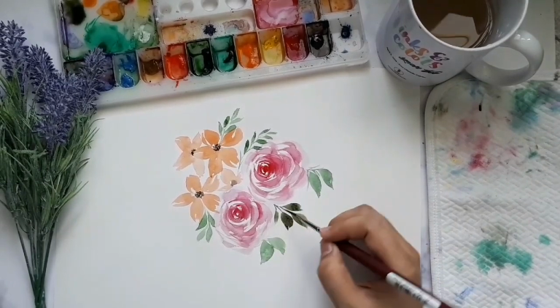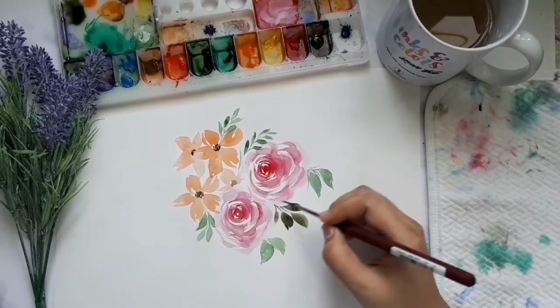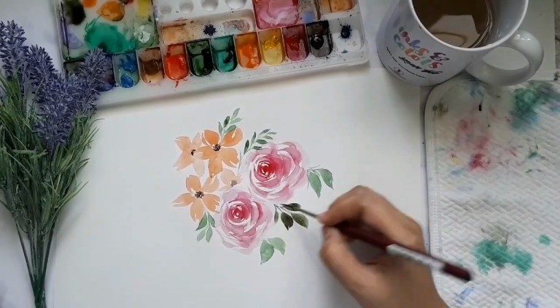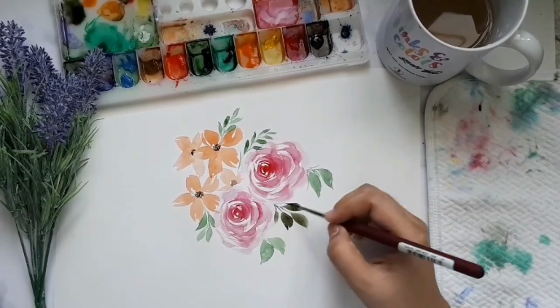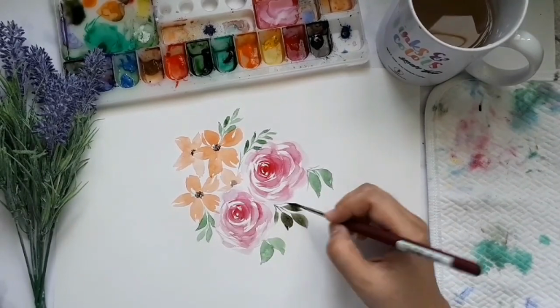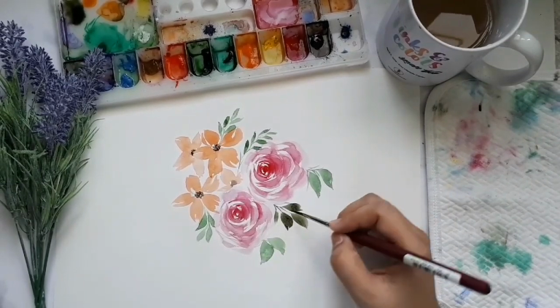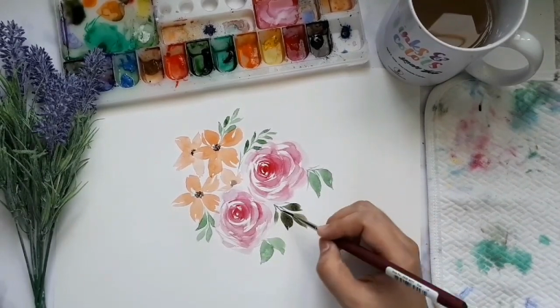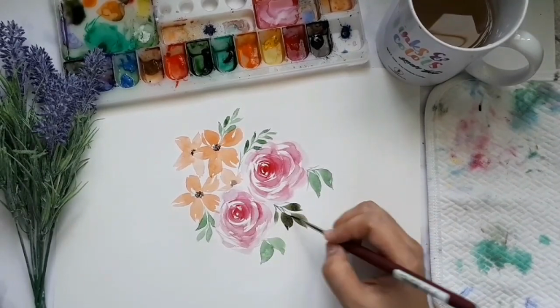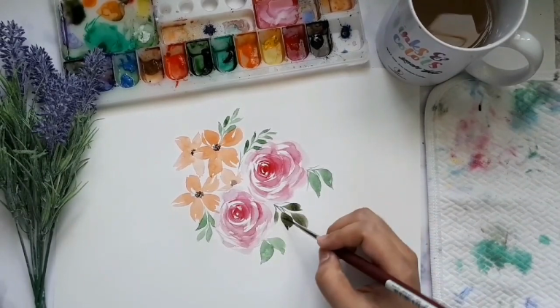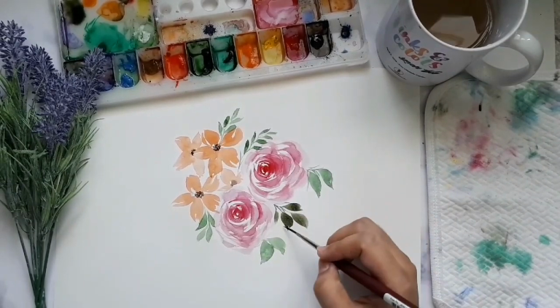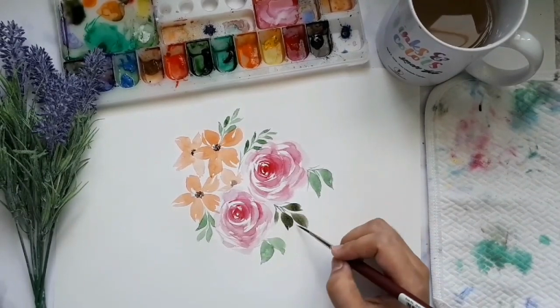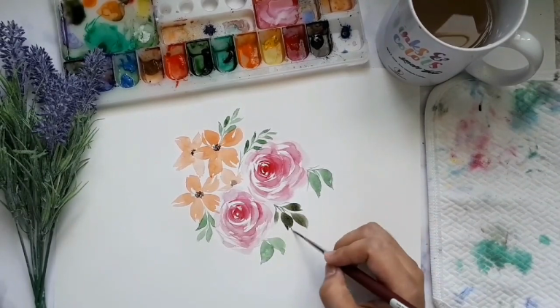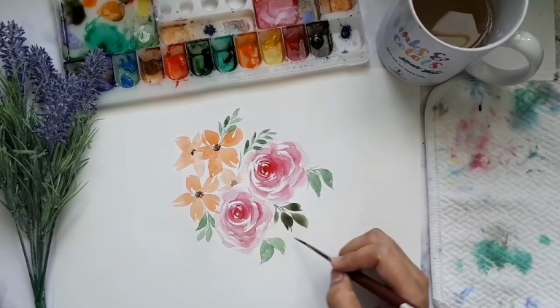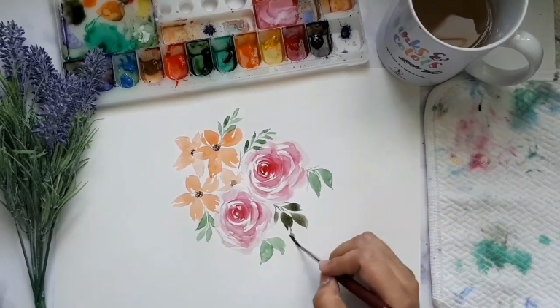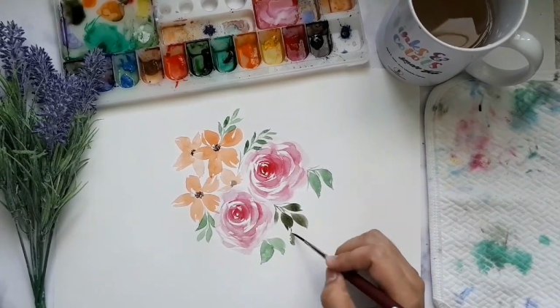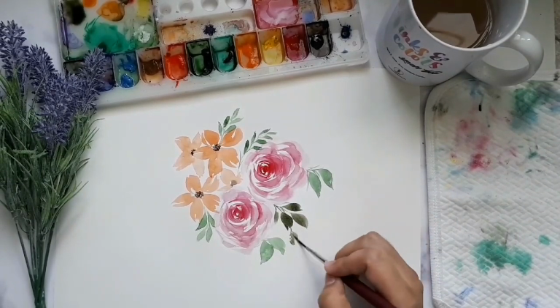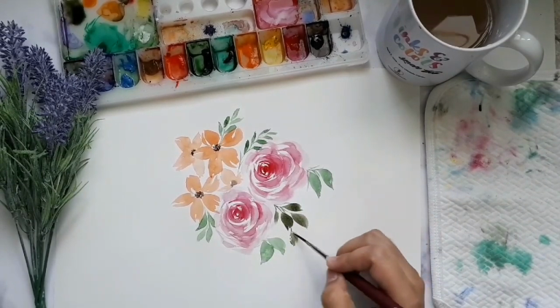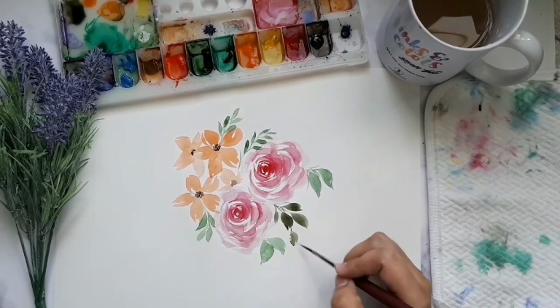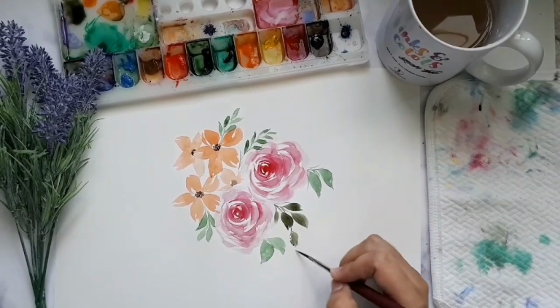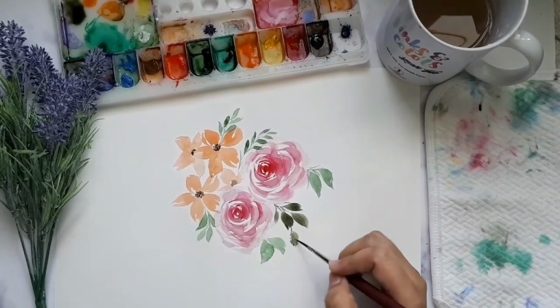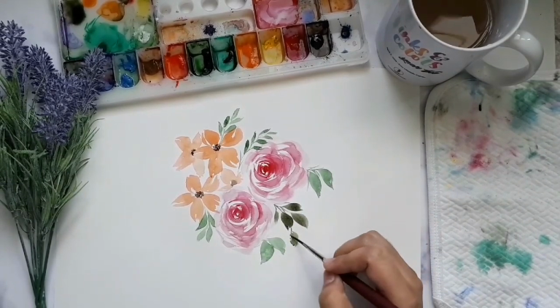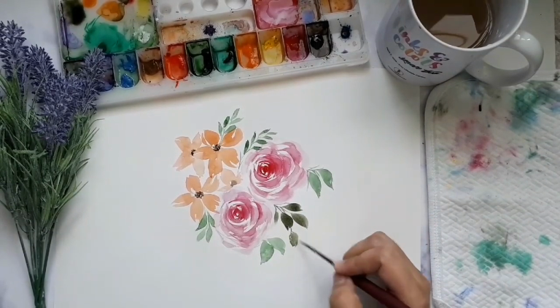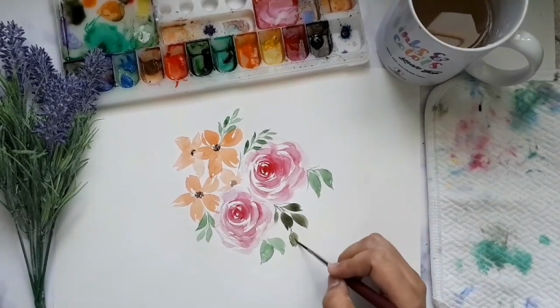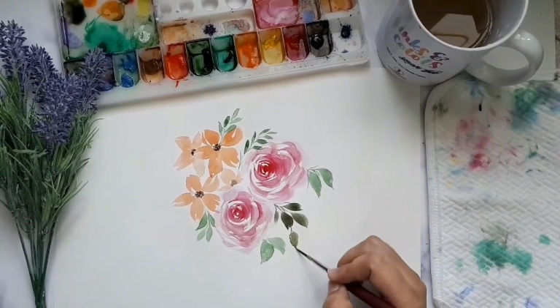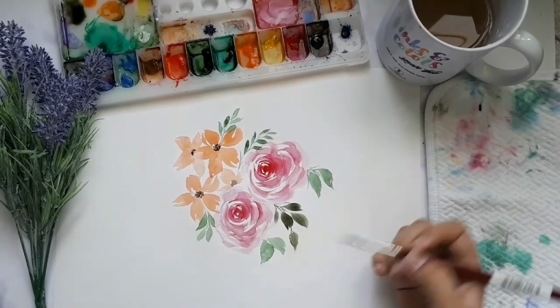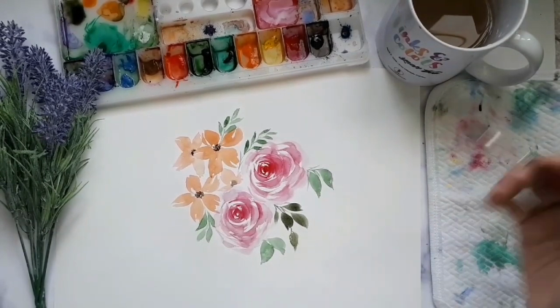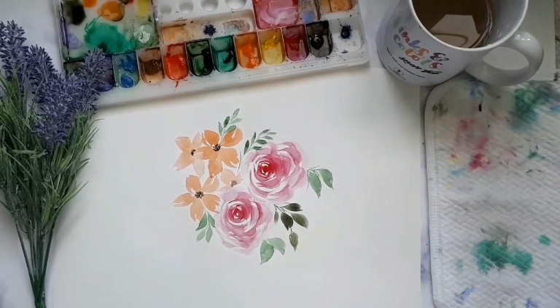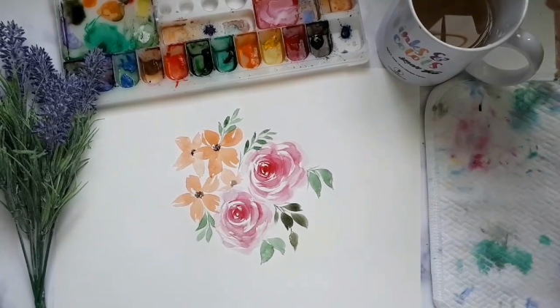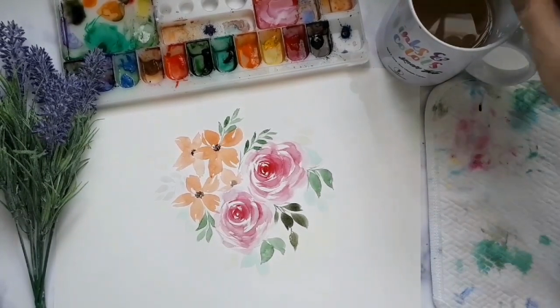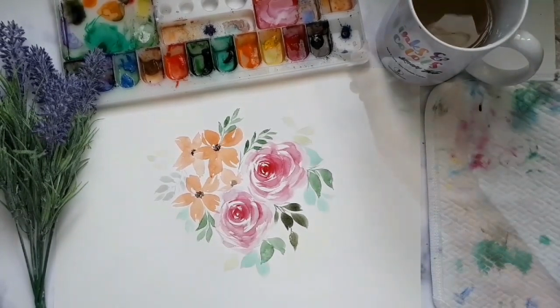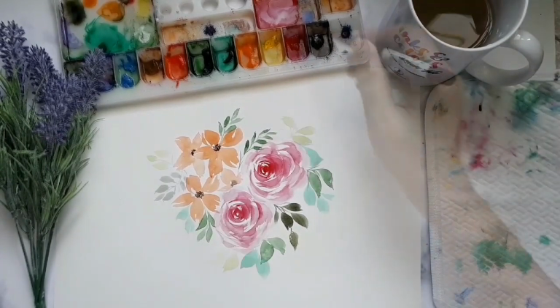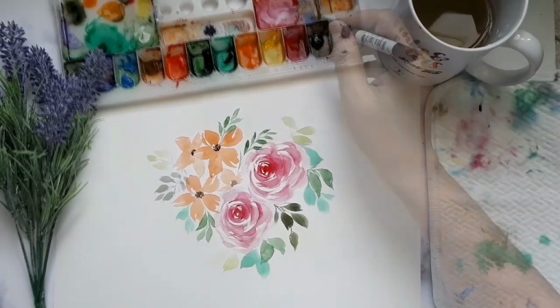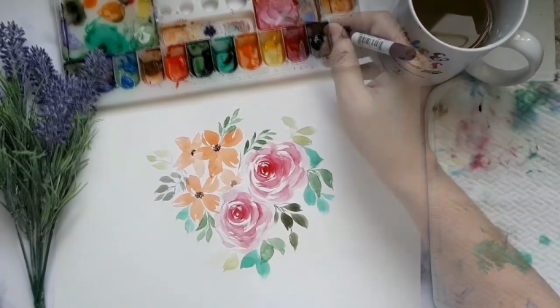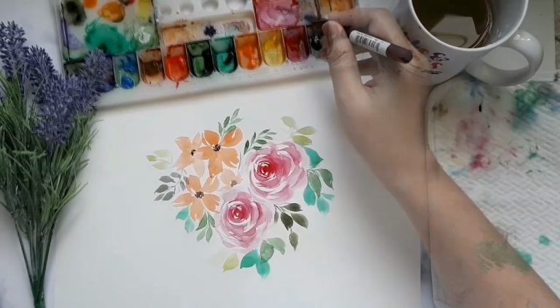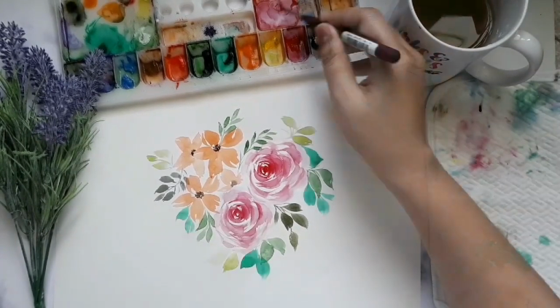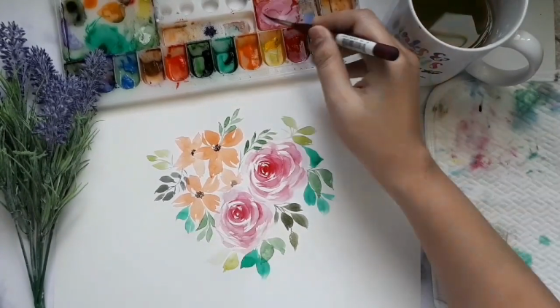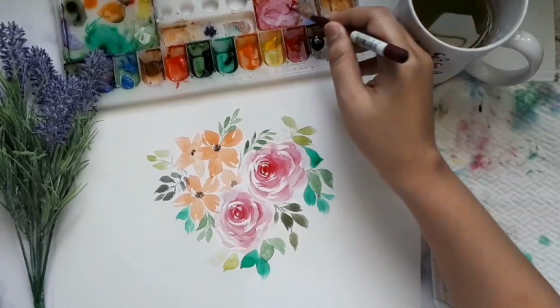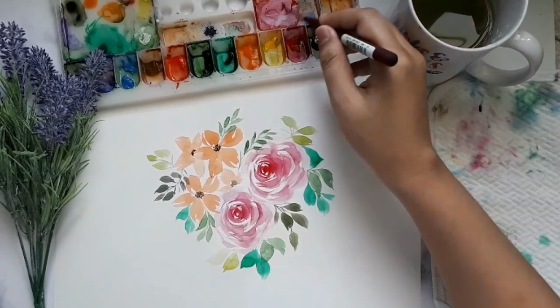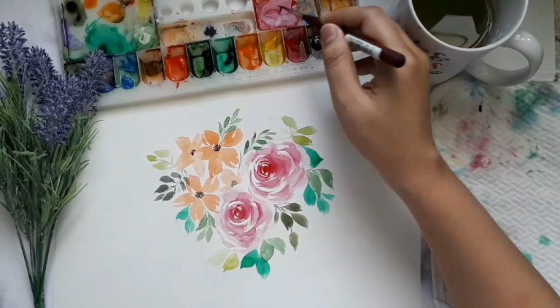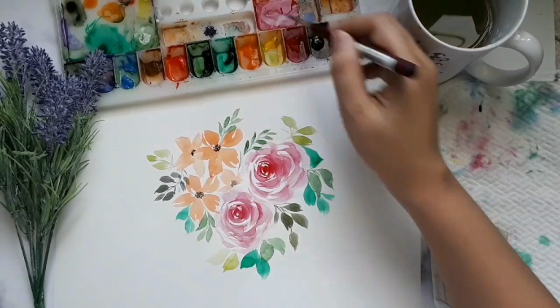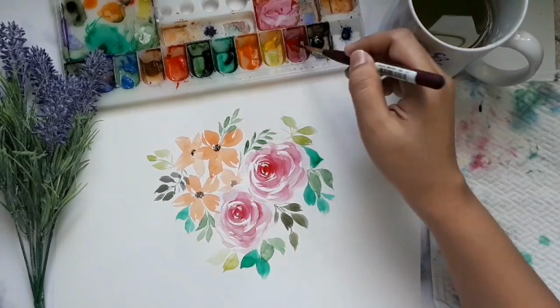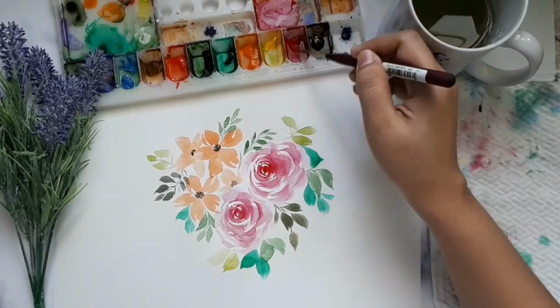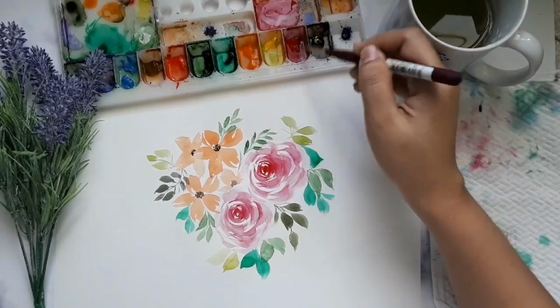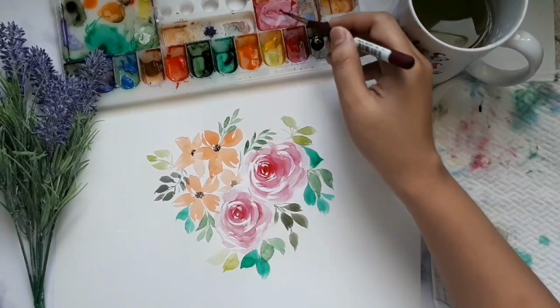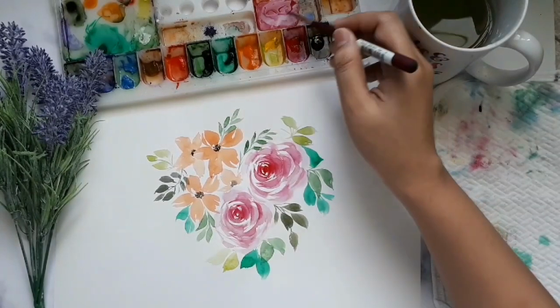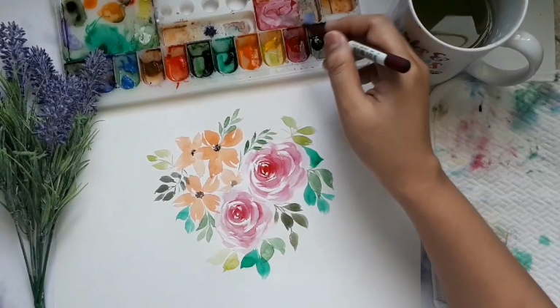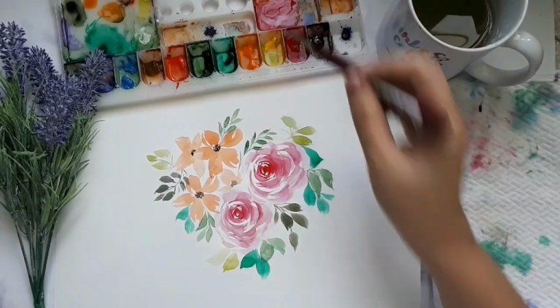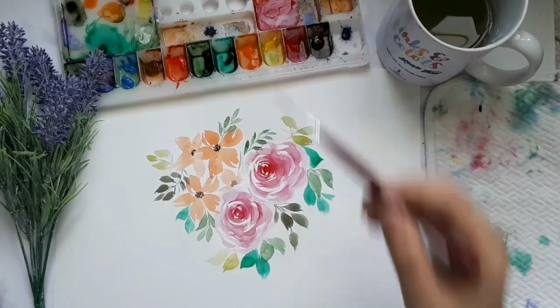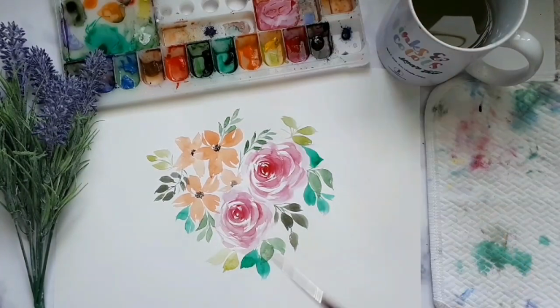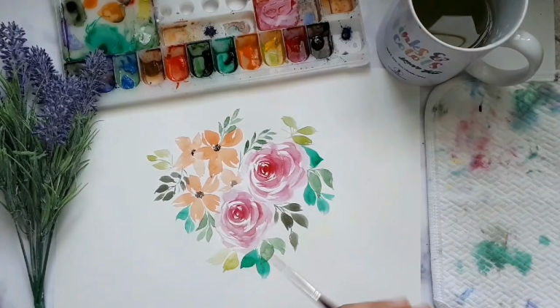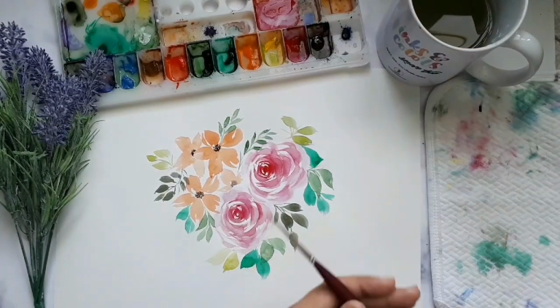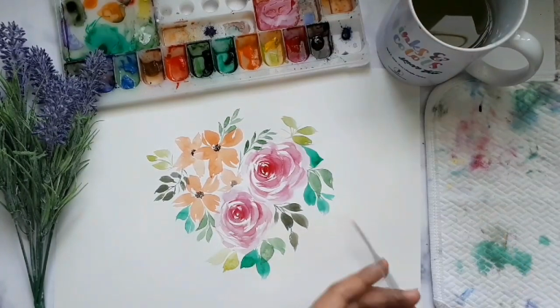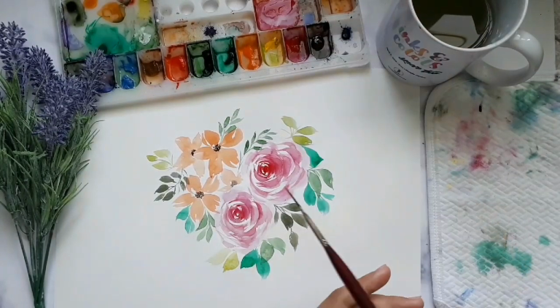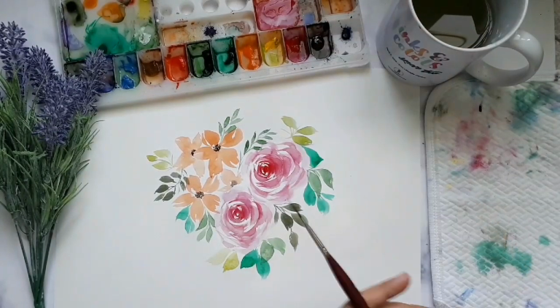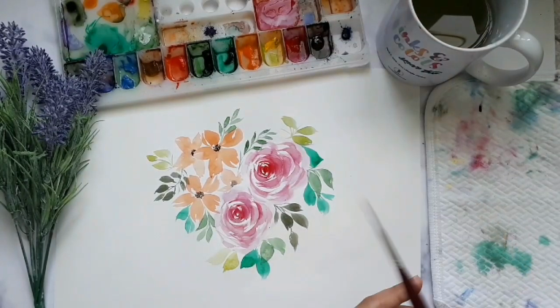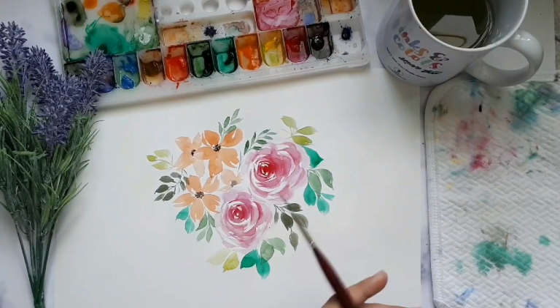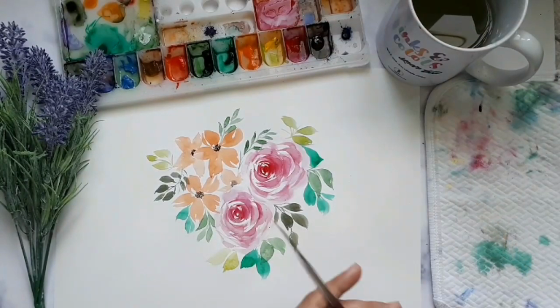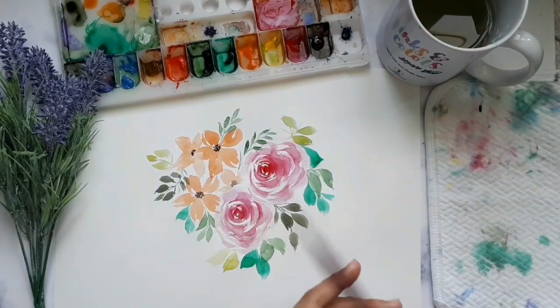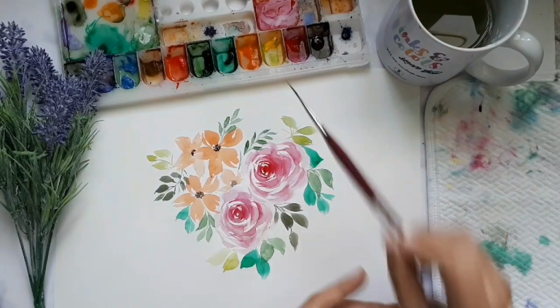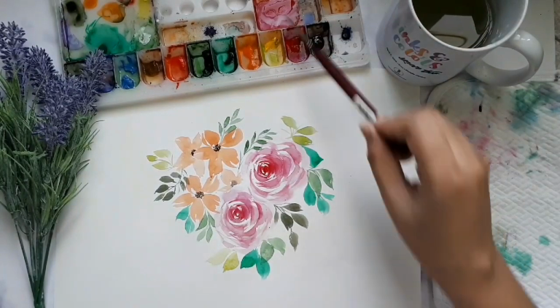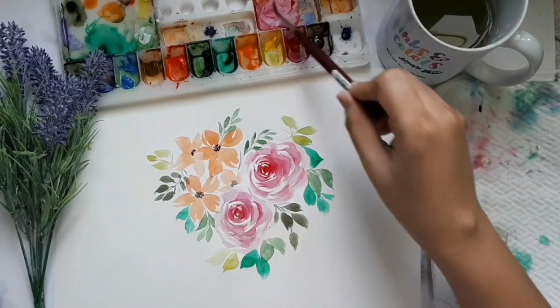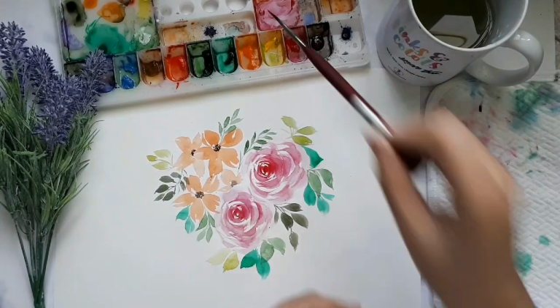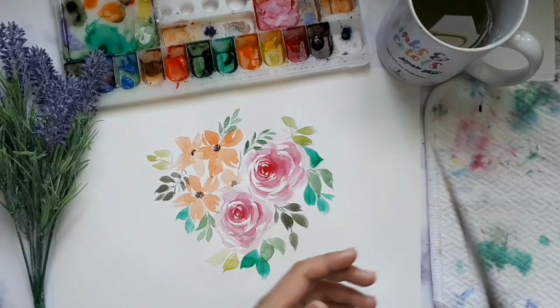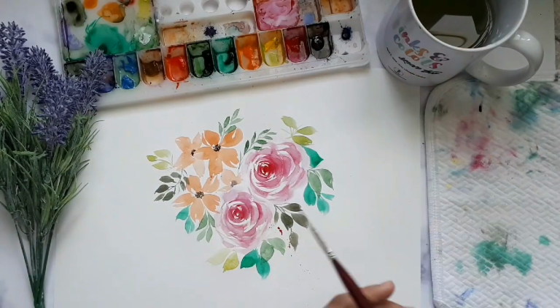I painted some roses and five-petal flowers and some leaves for you to see how versatile this brush is.